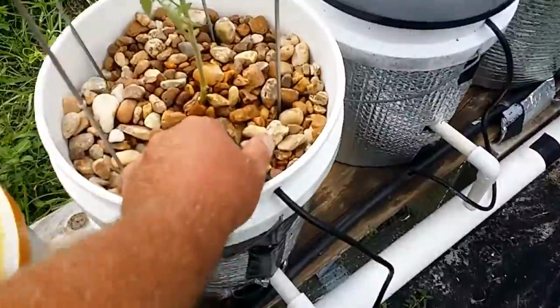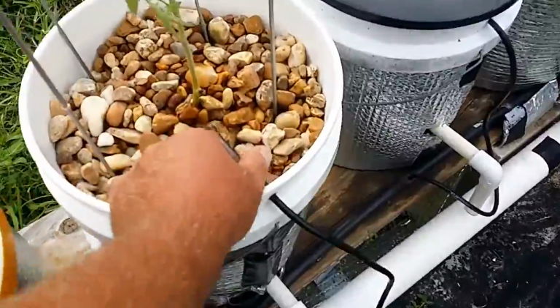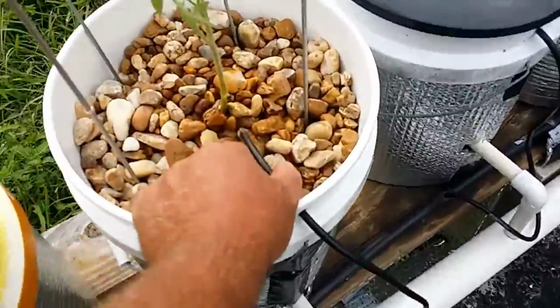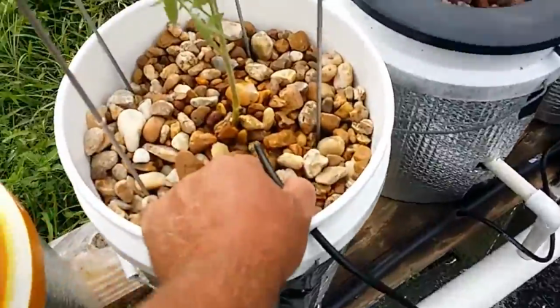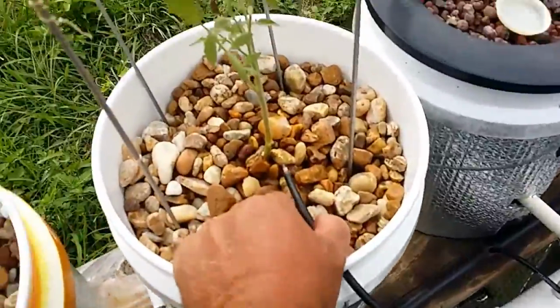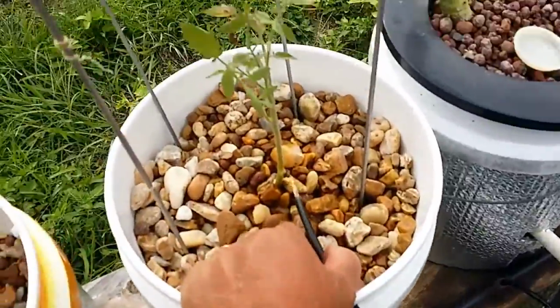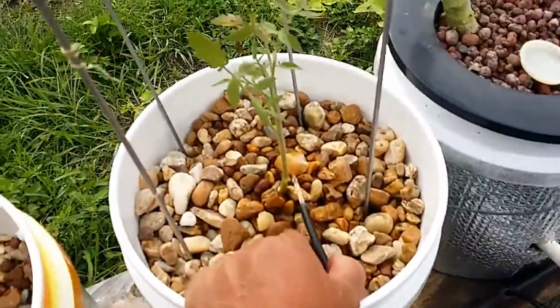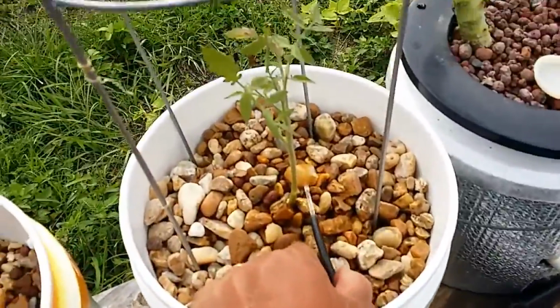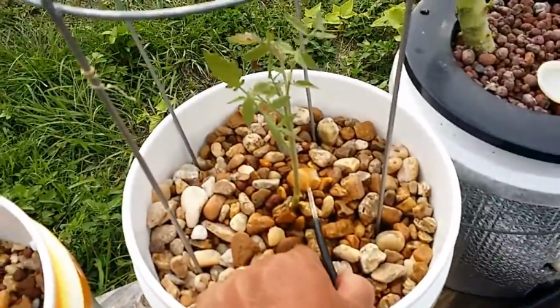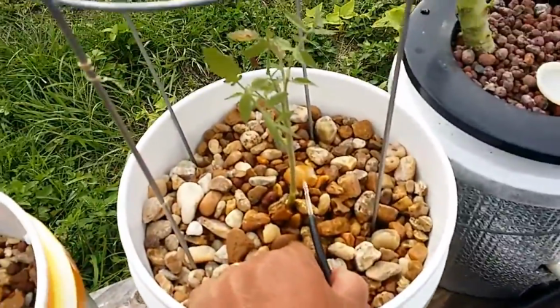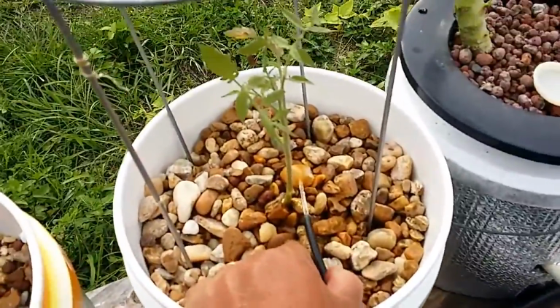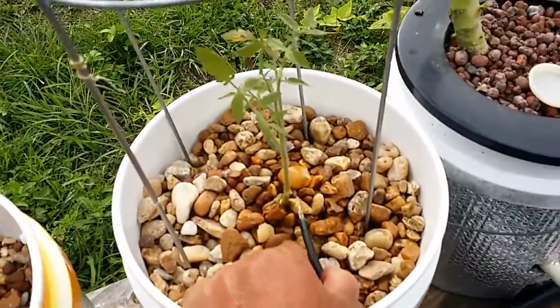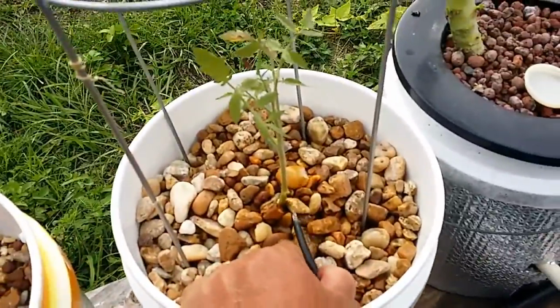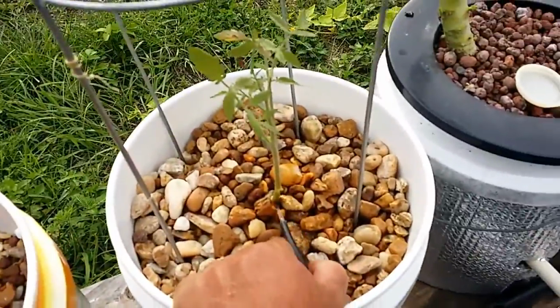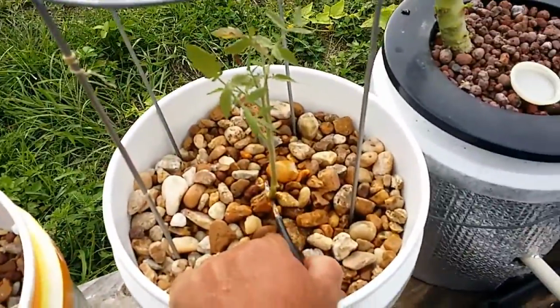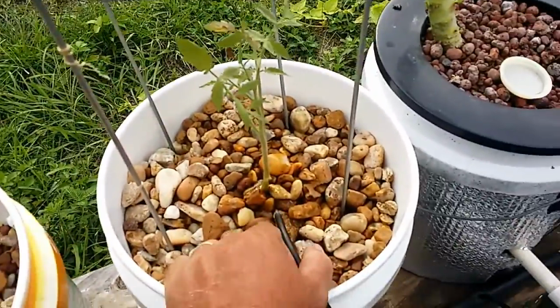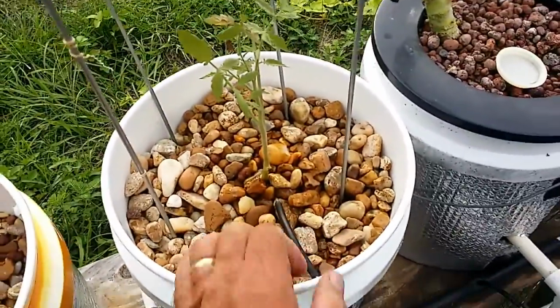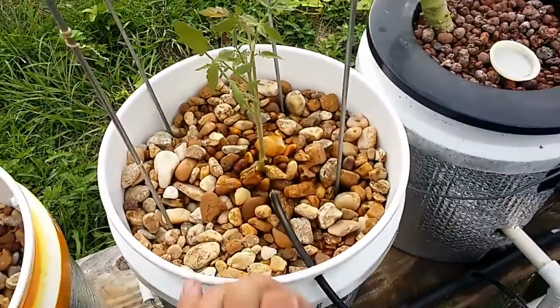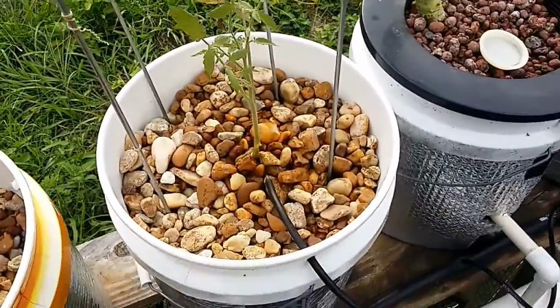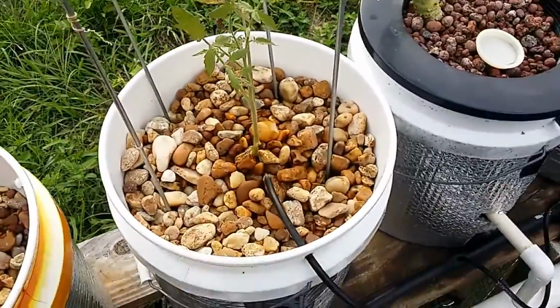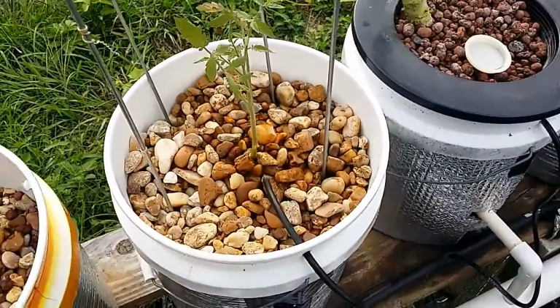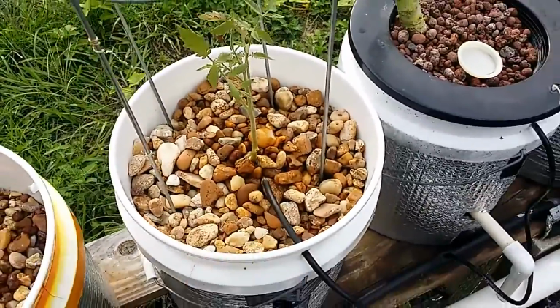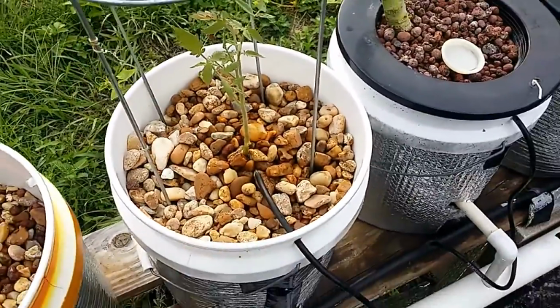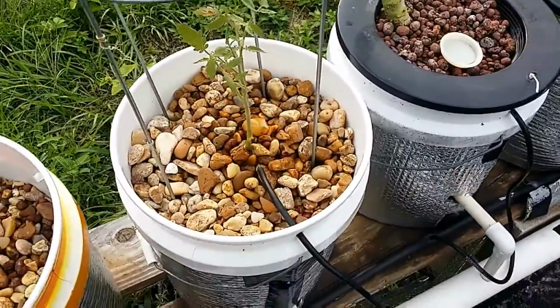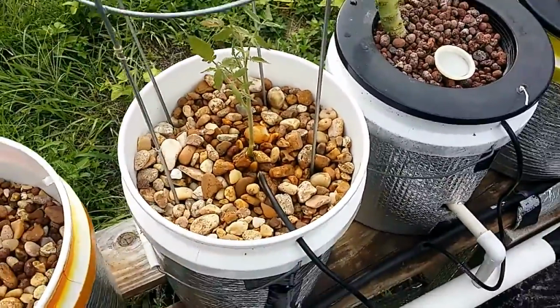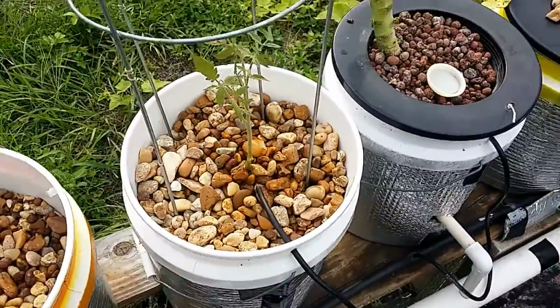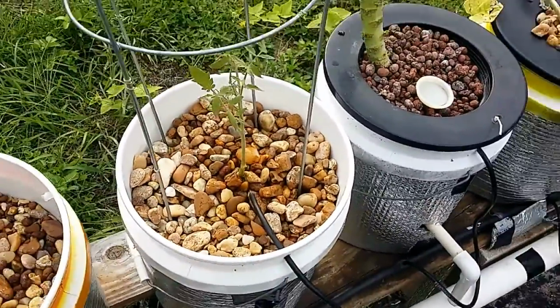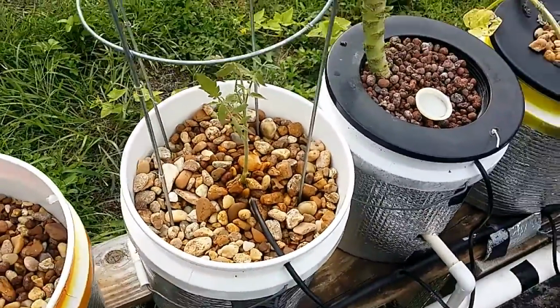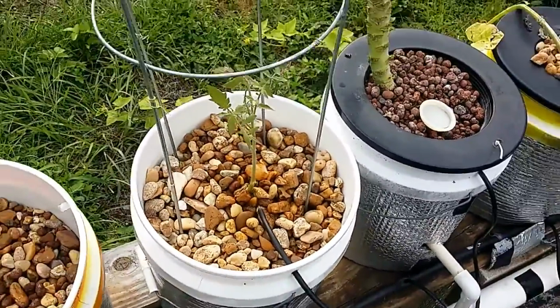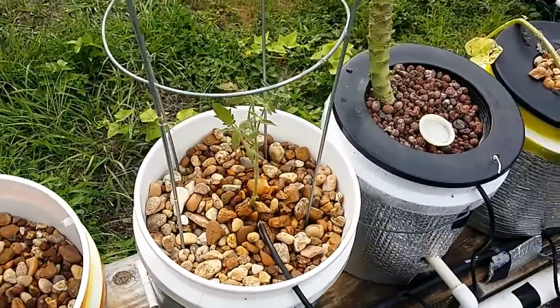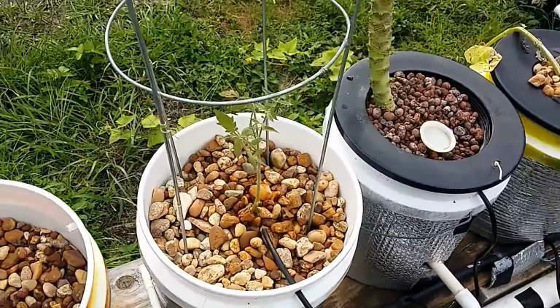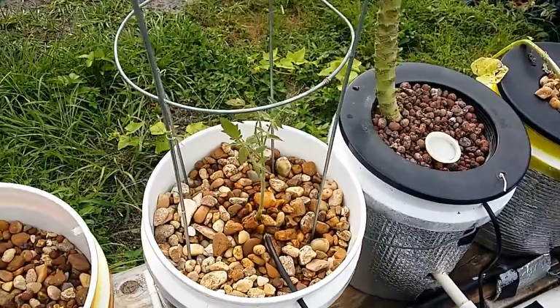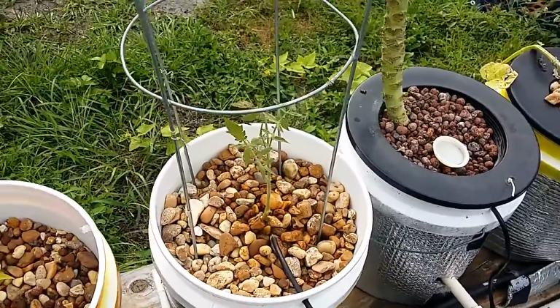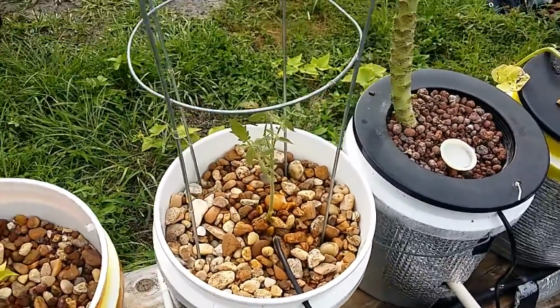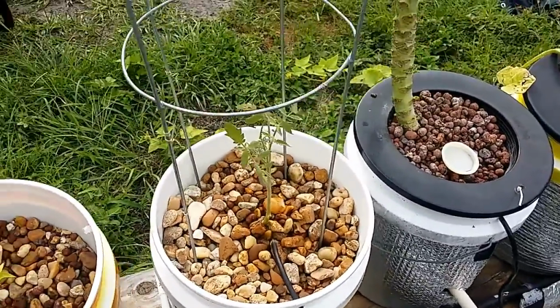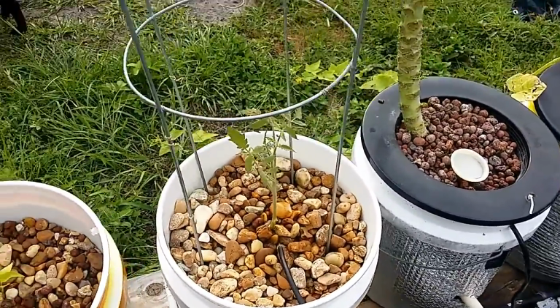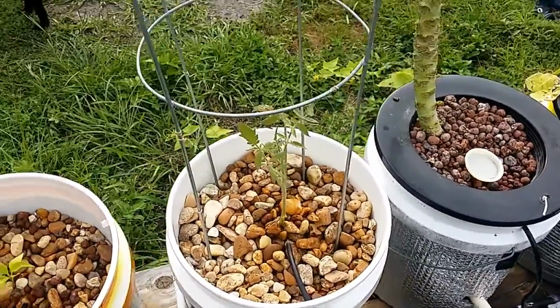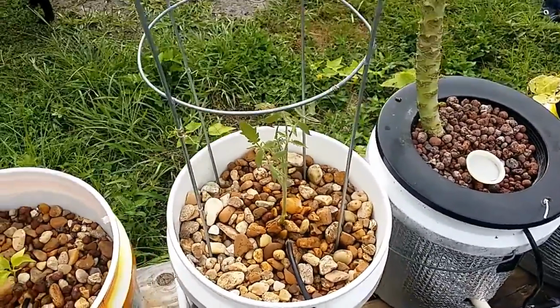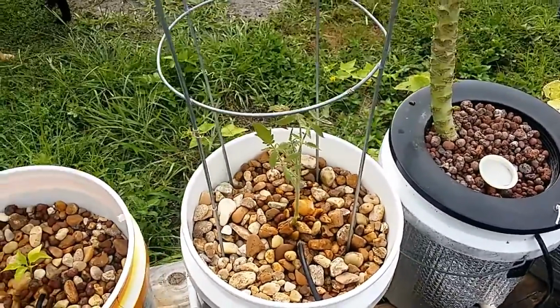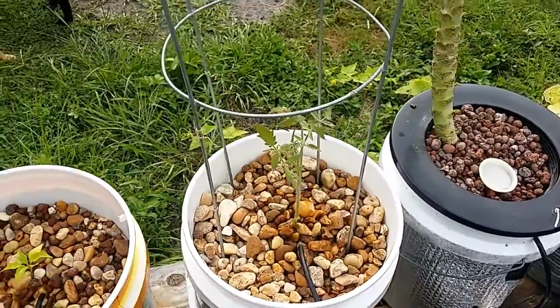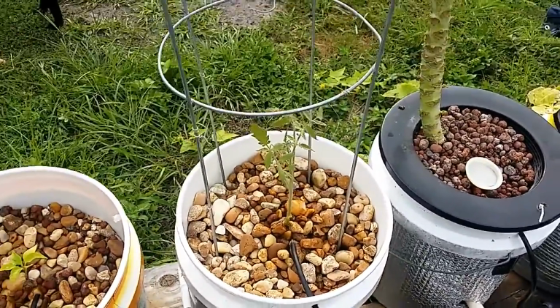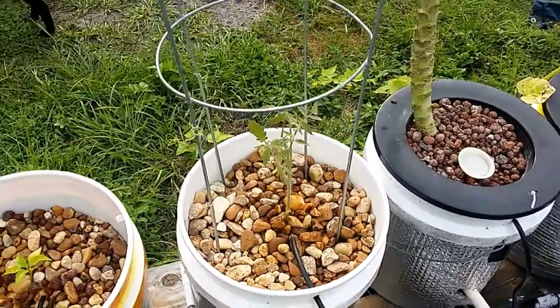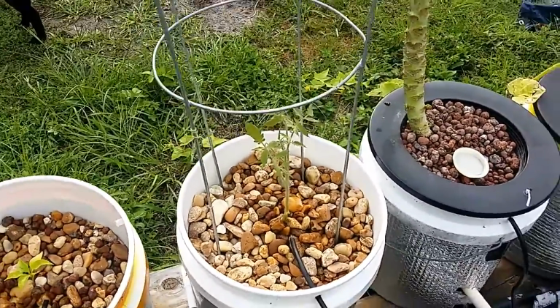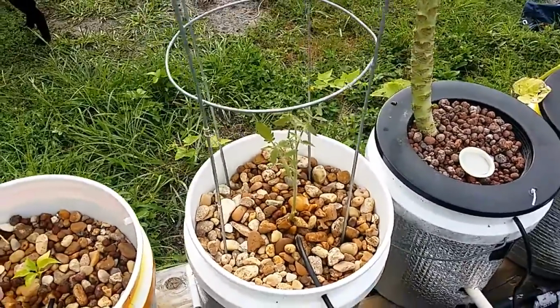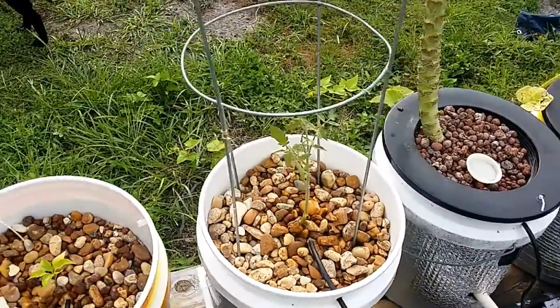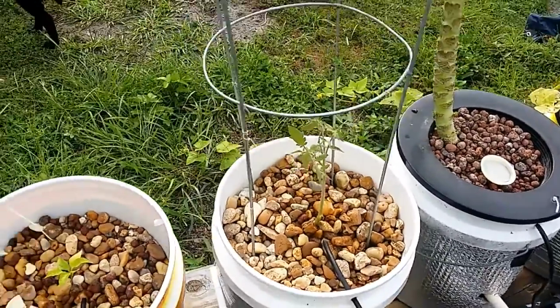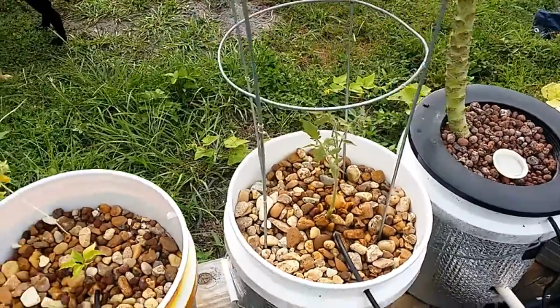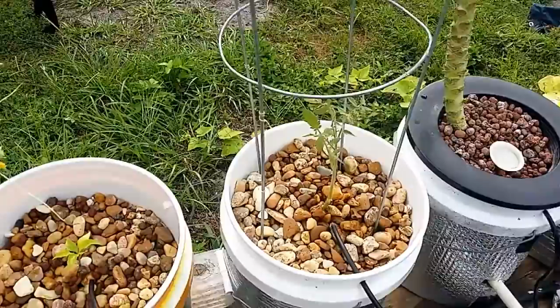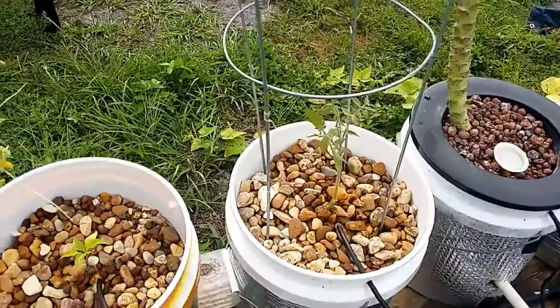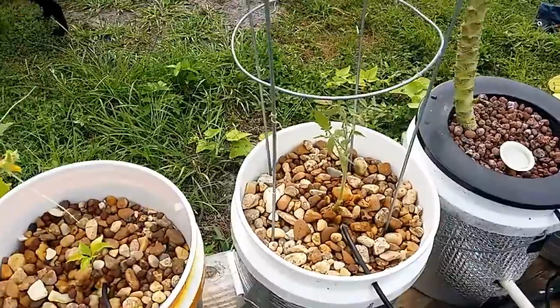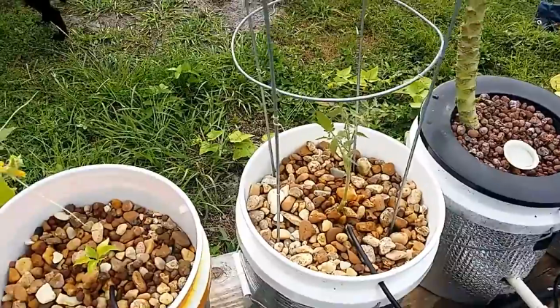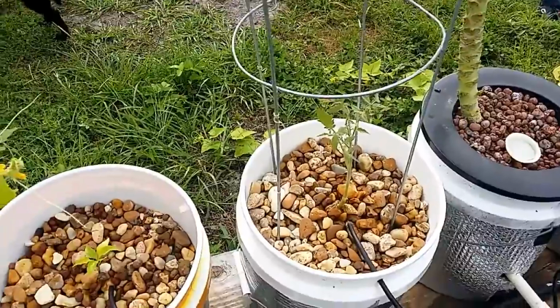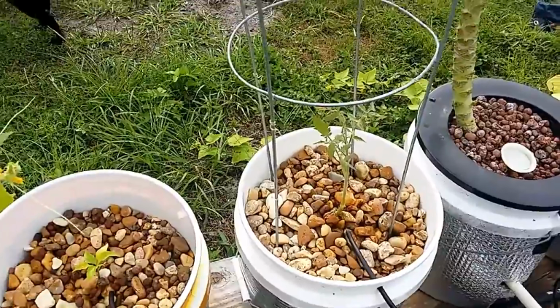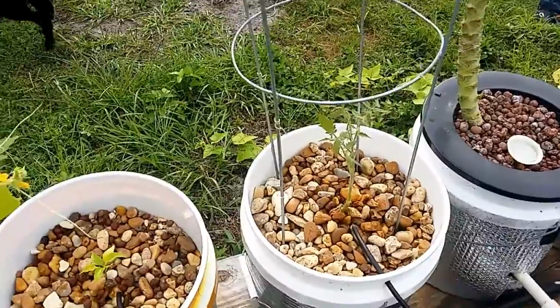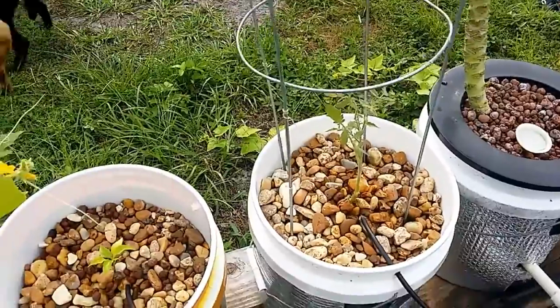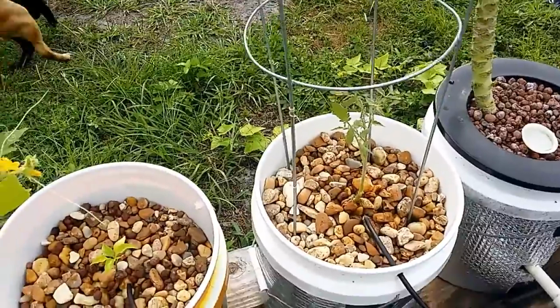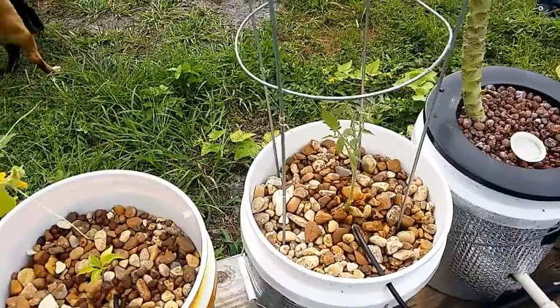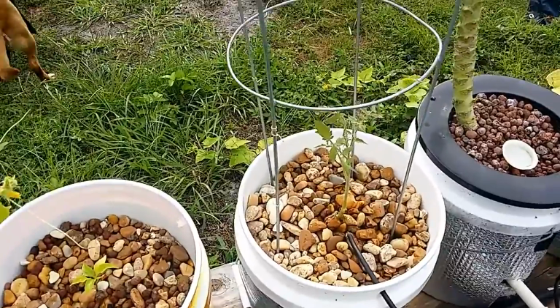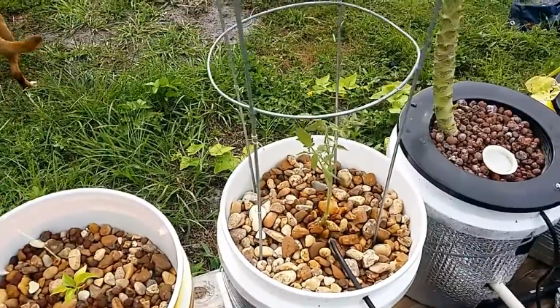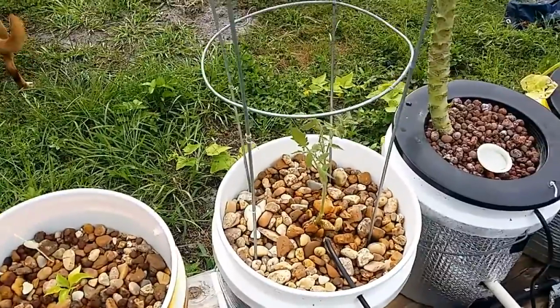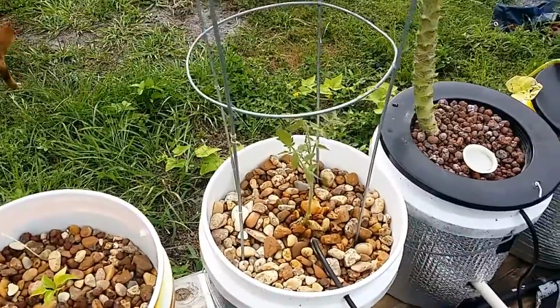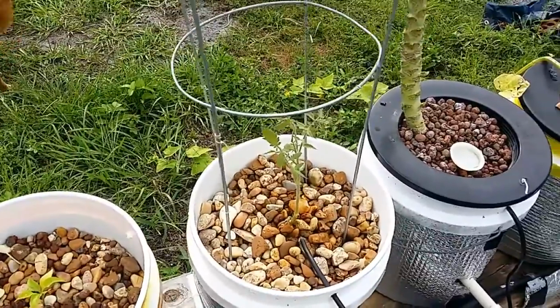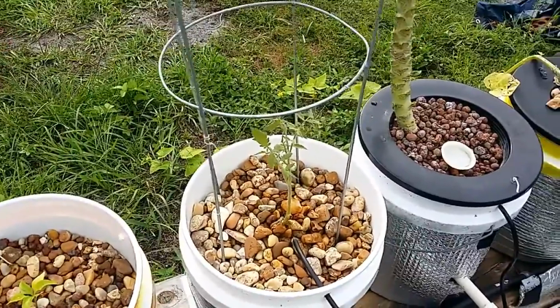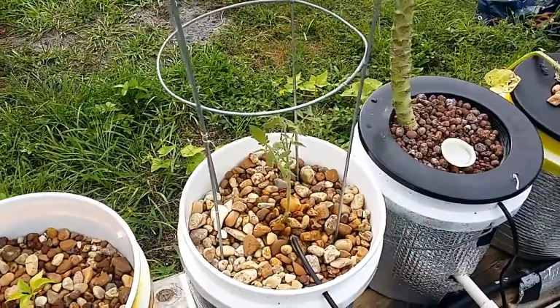This tomato is looking a little scraggly, but it's actually a cutting off another tomato. That's how I pretty much do them all the time now — I just cut one and start another one.